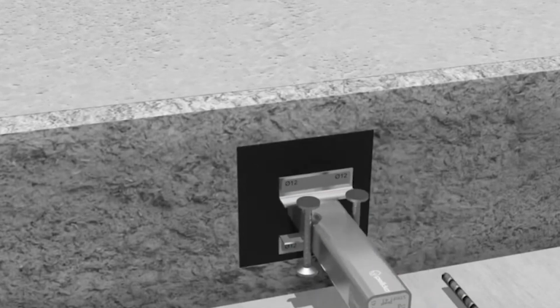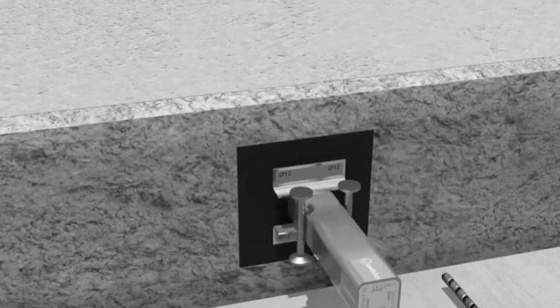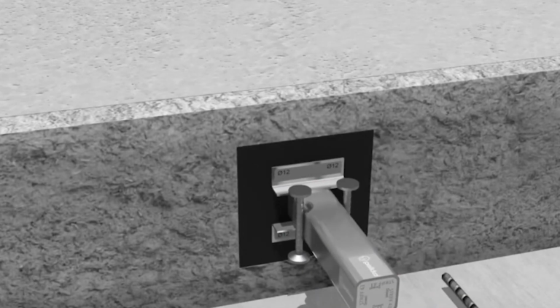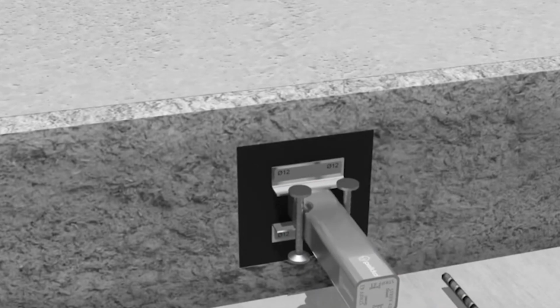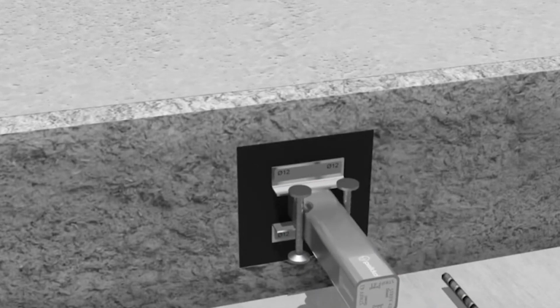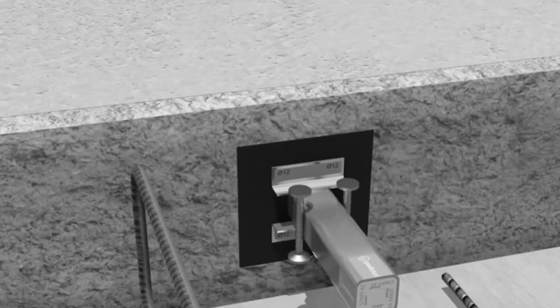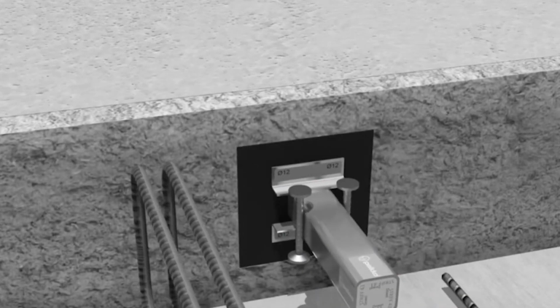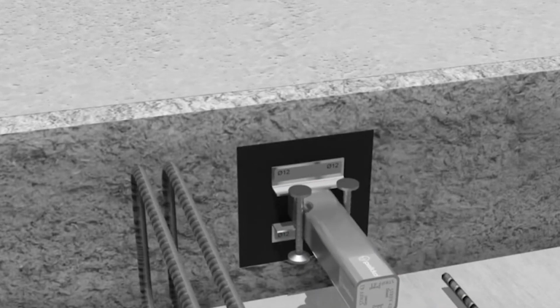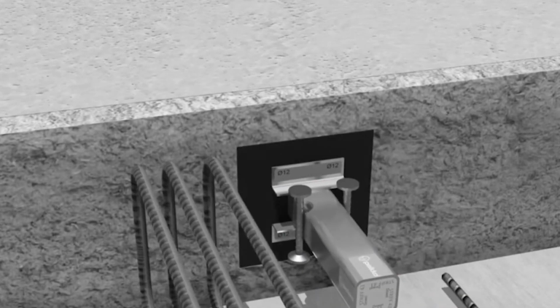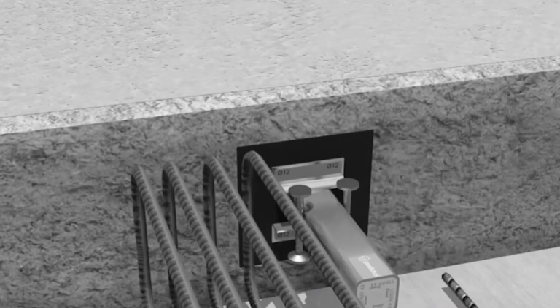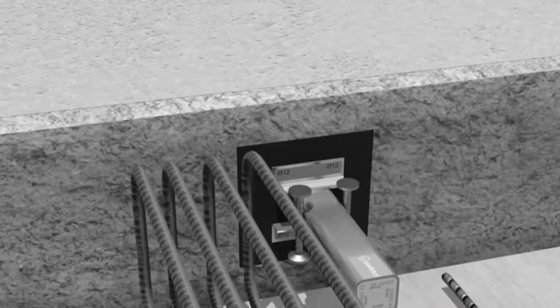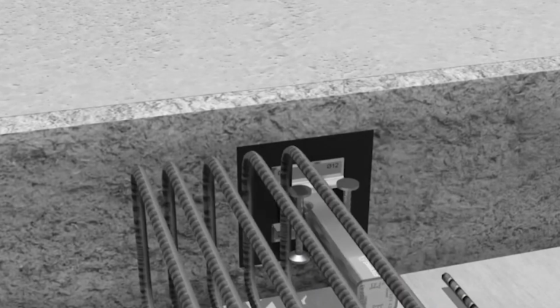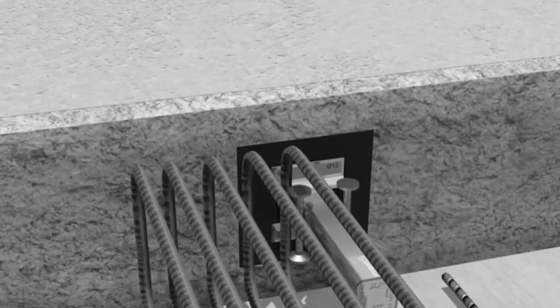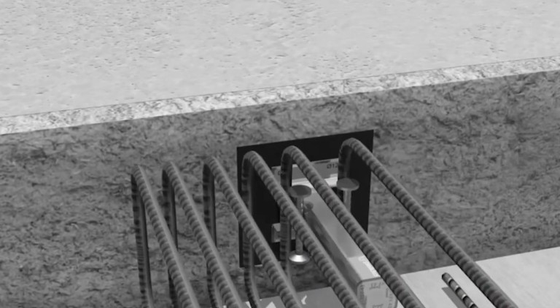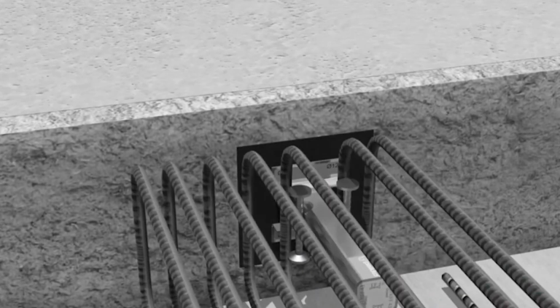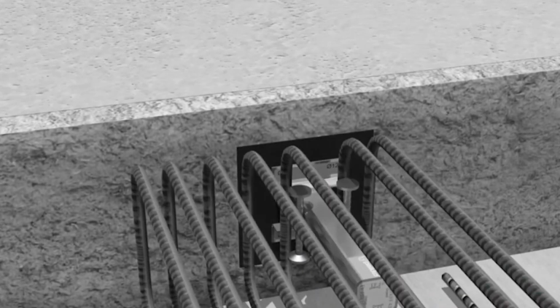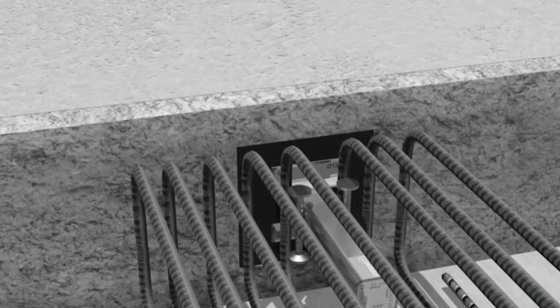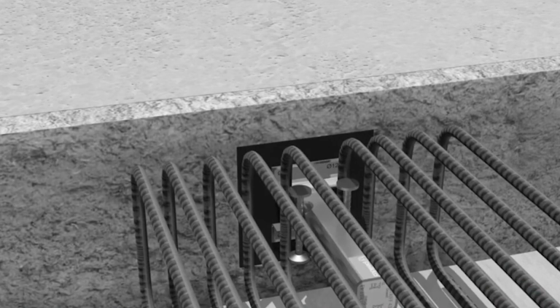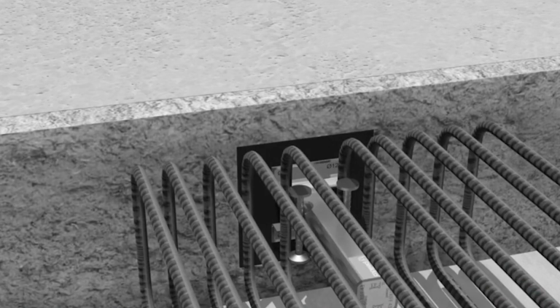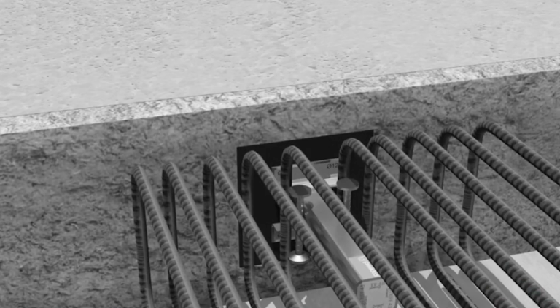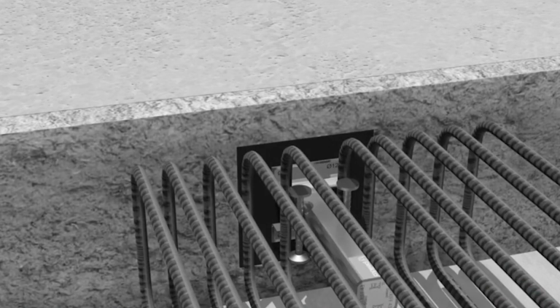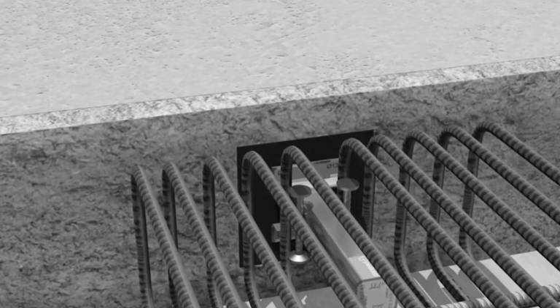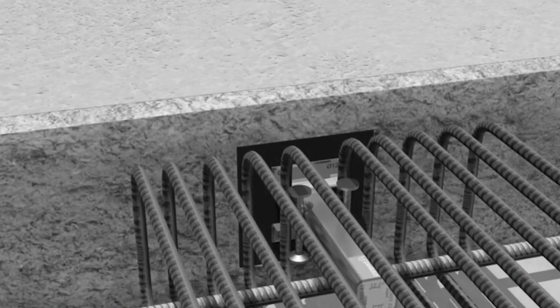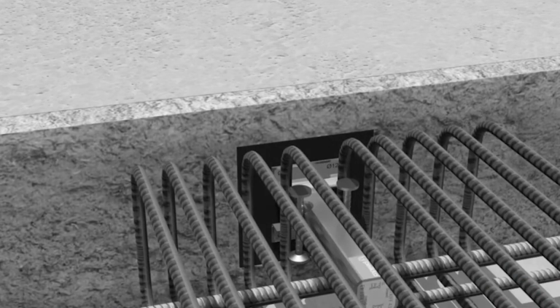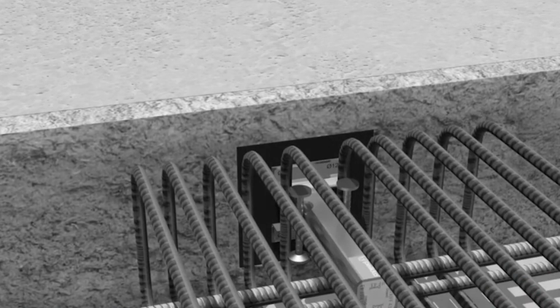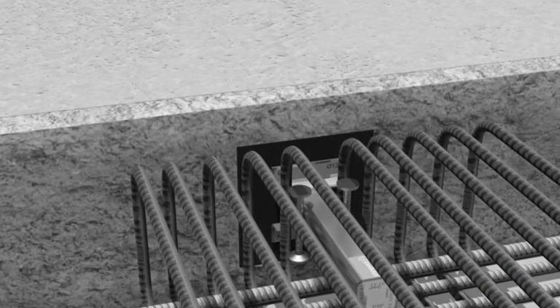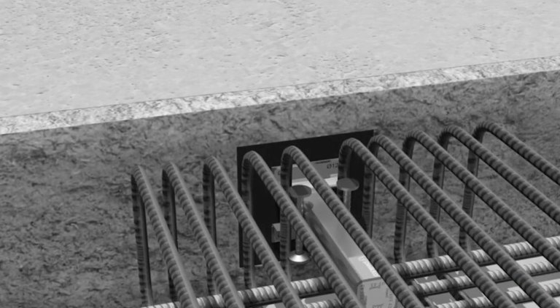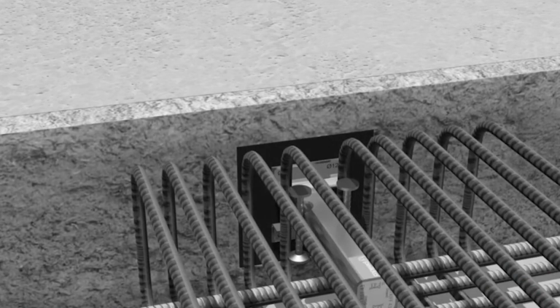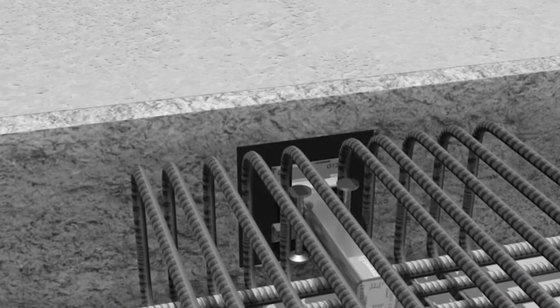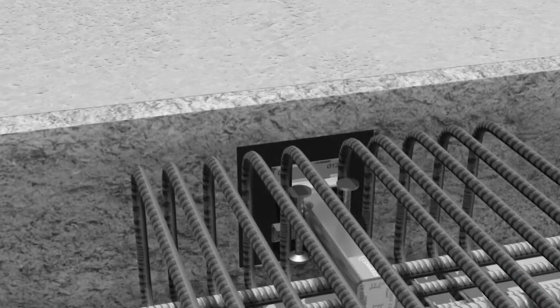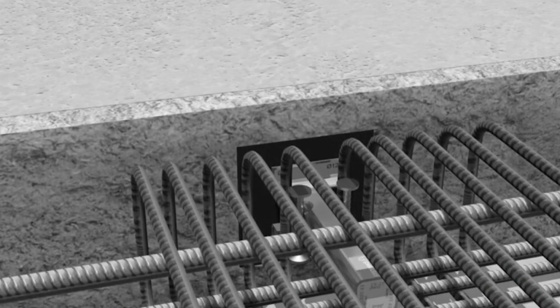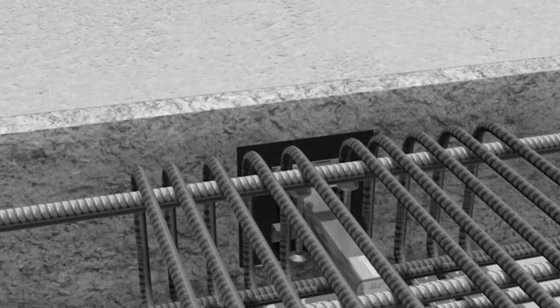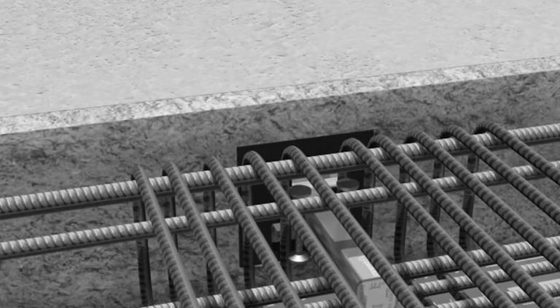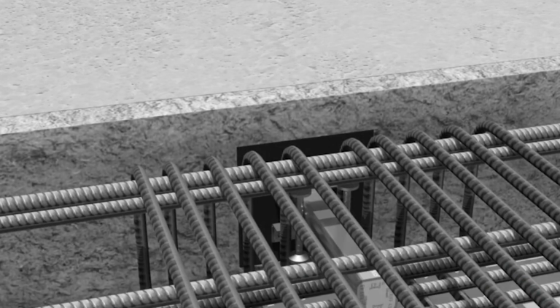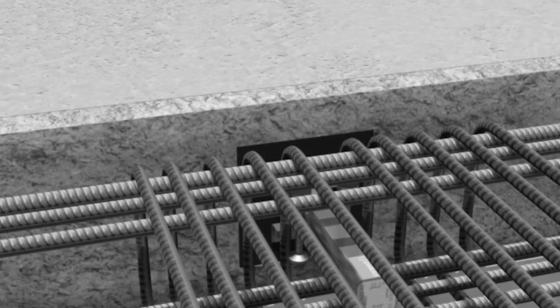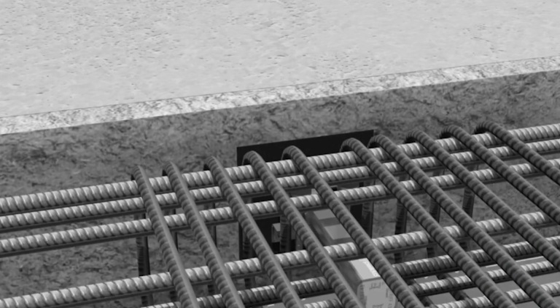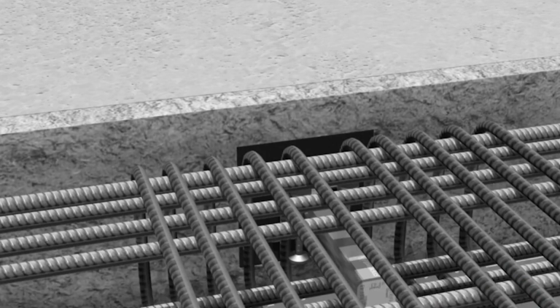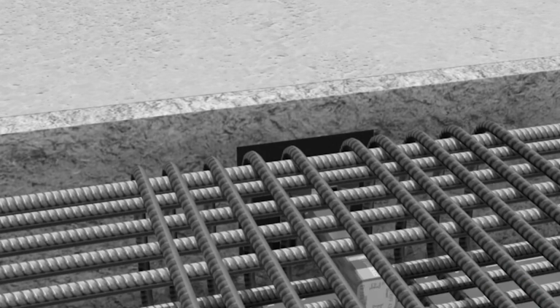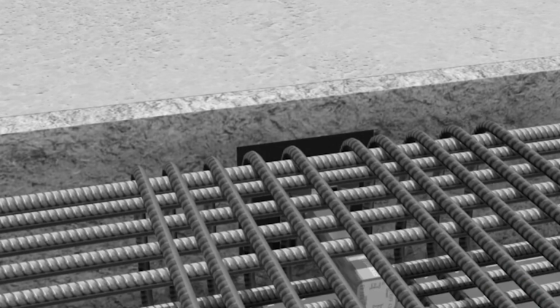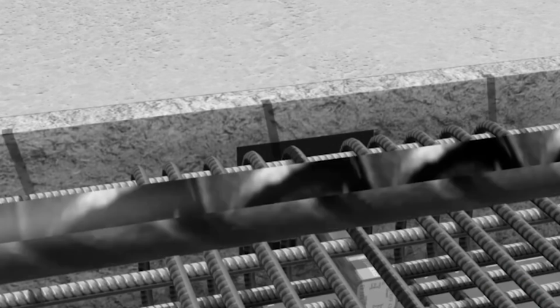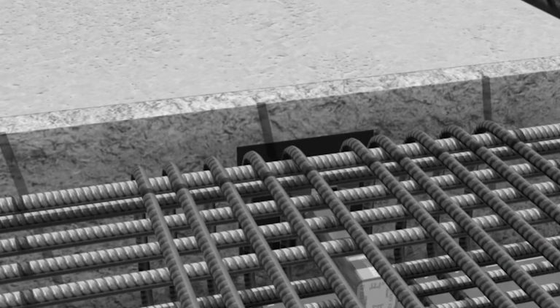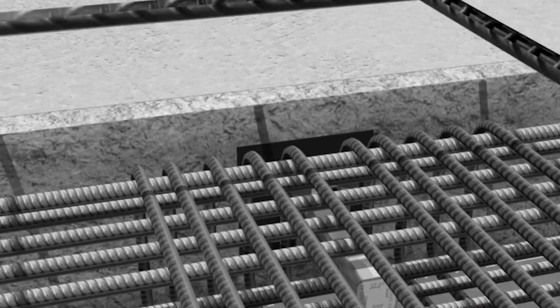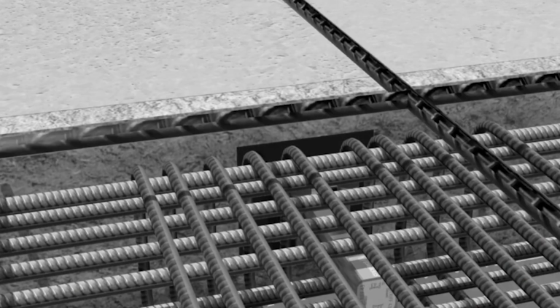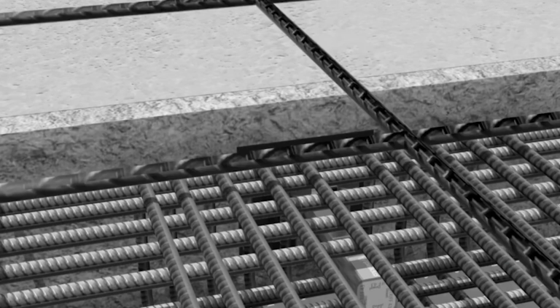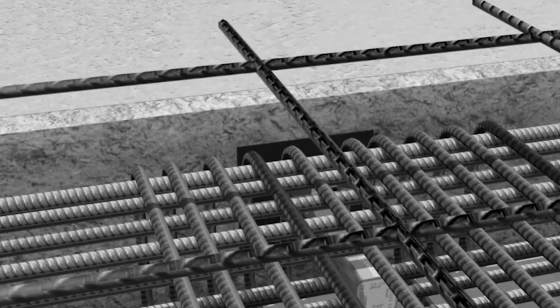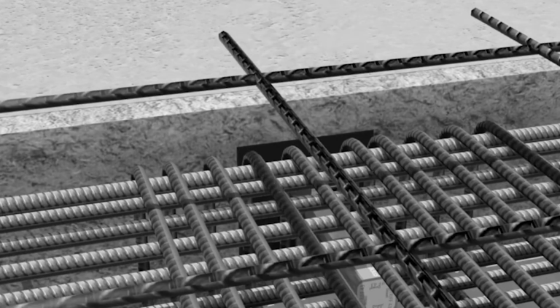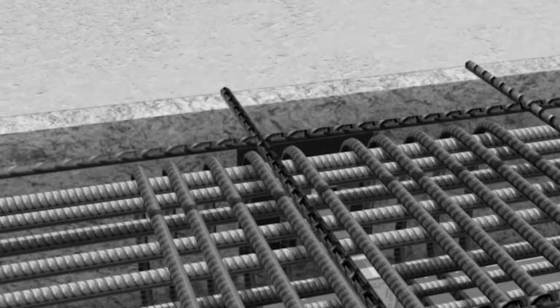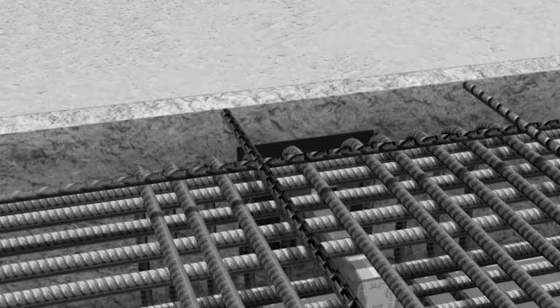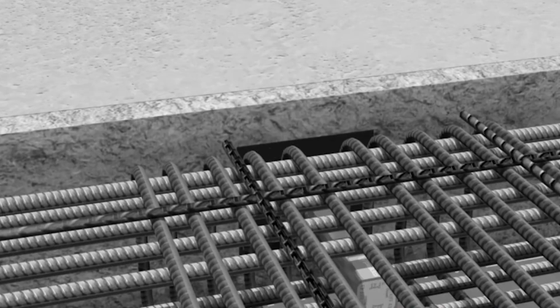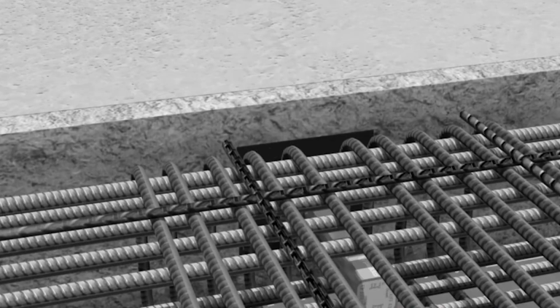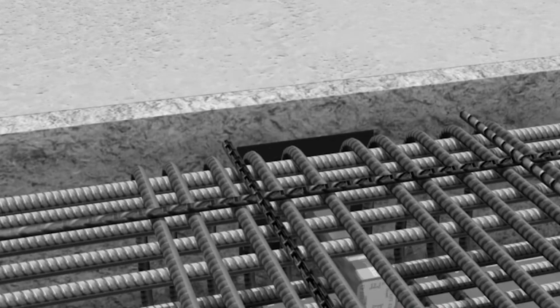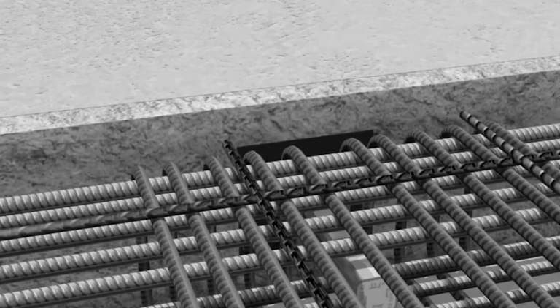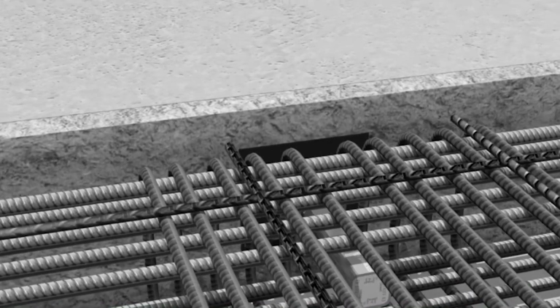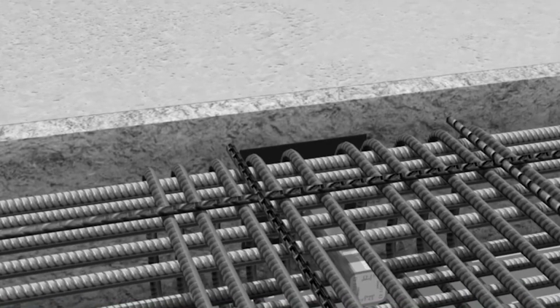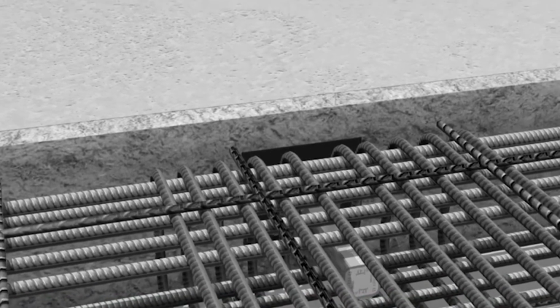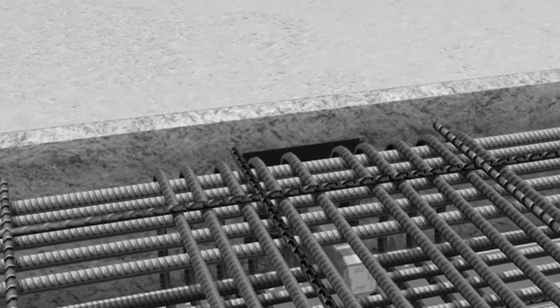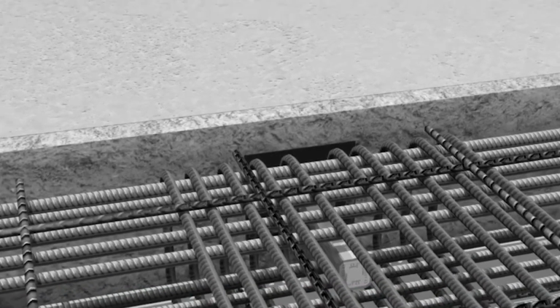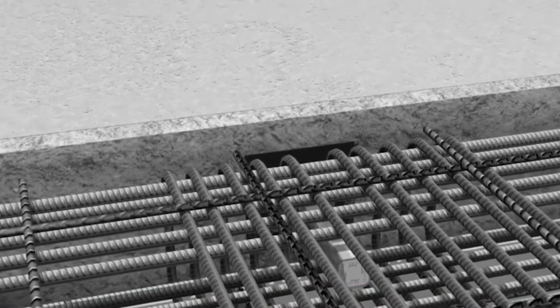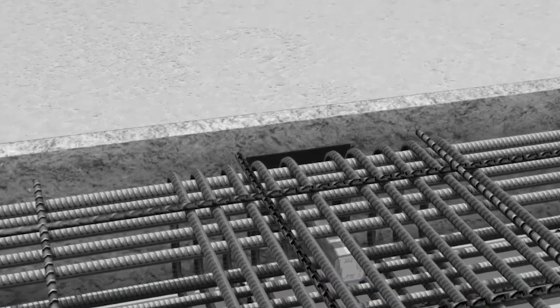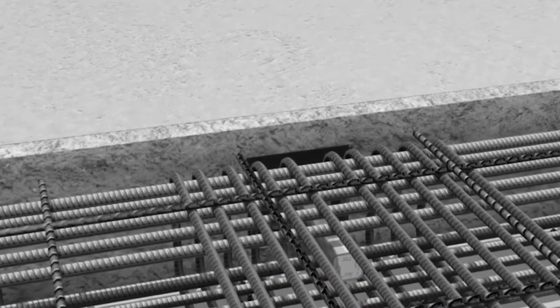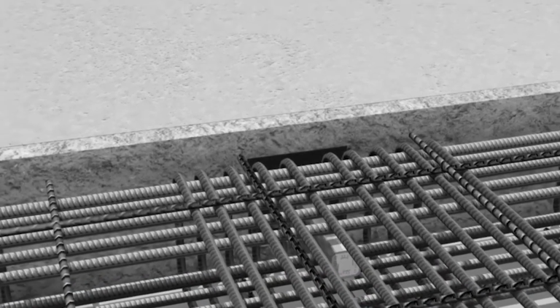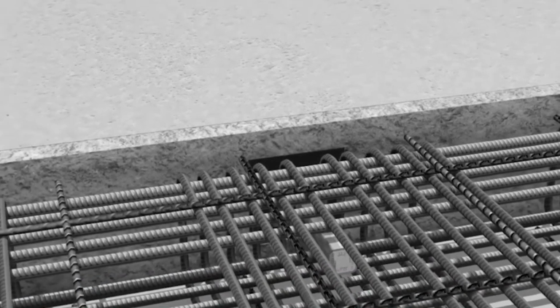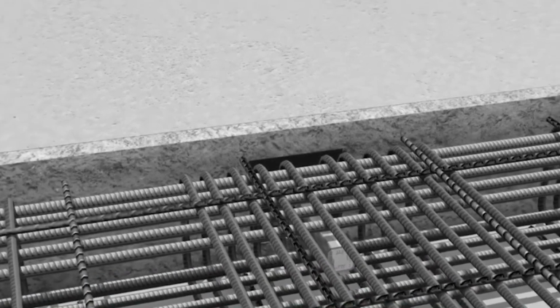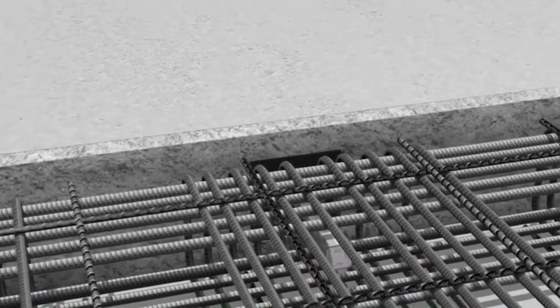The EBAQD stud is not just a connector — it's a game changer, empowering construction pros to build stronger, more durable structures.